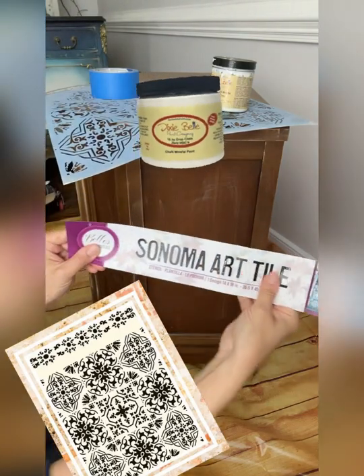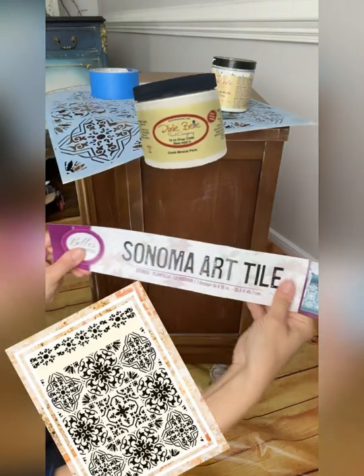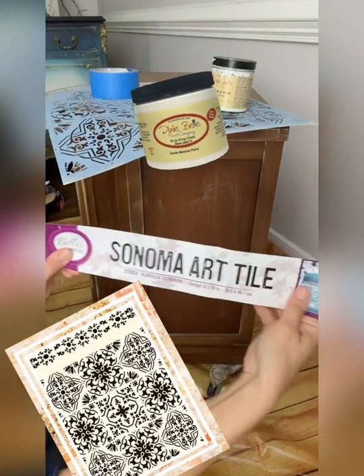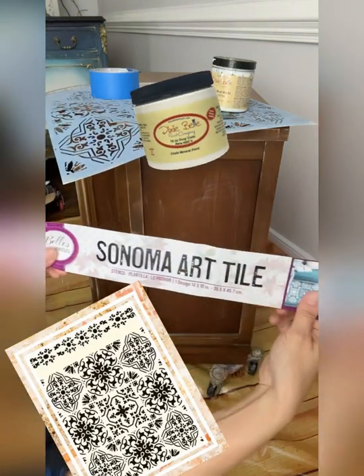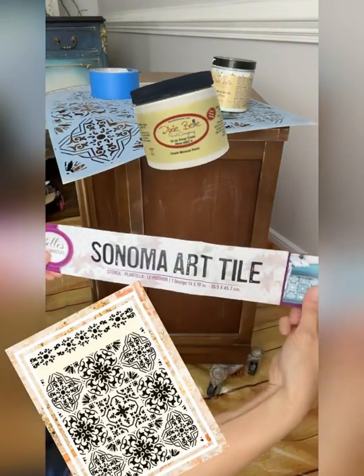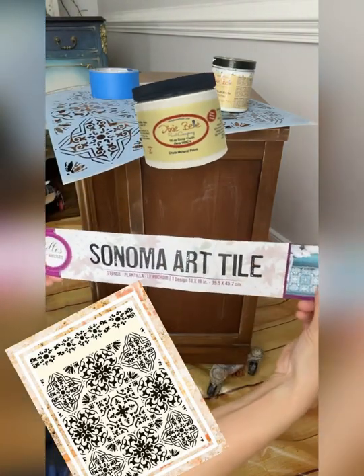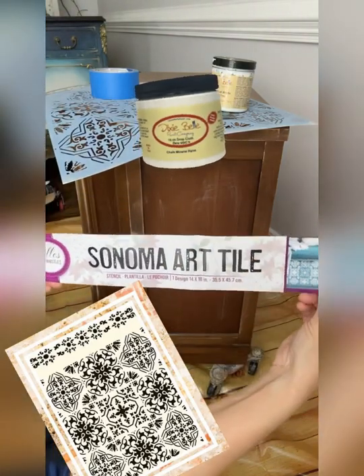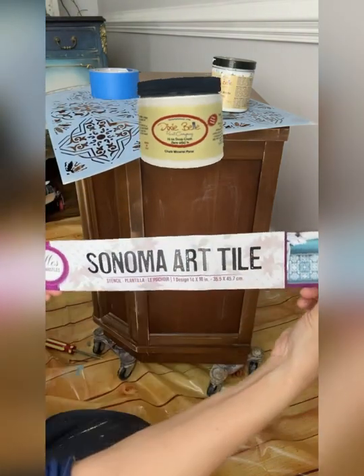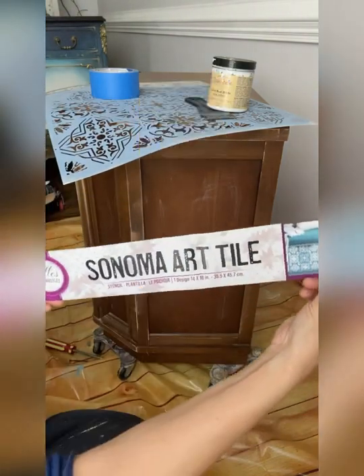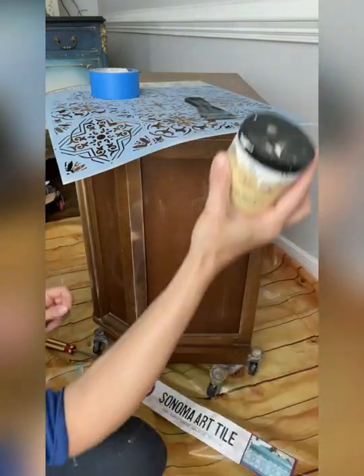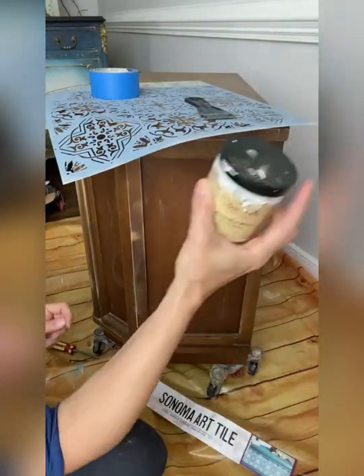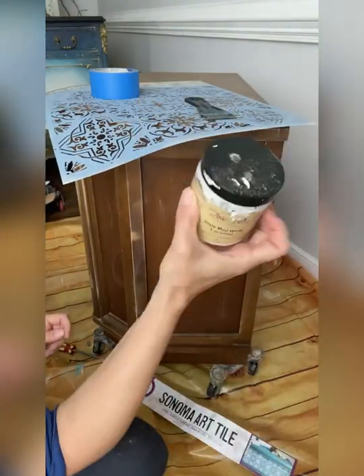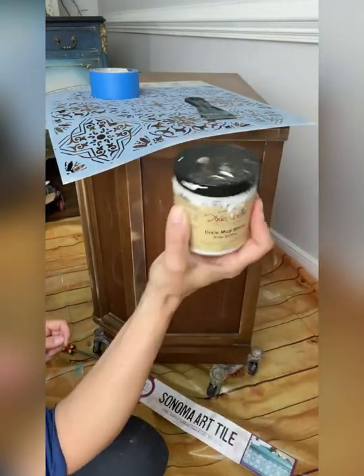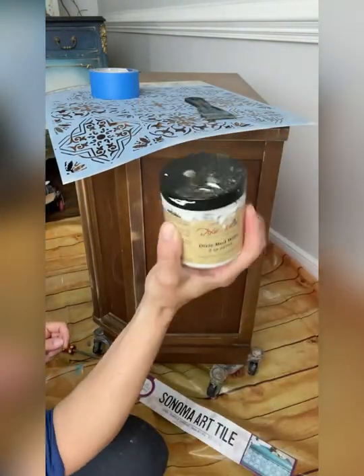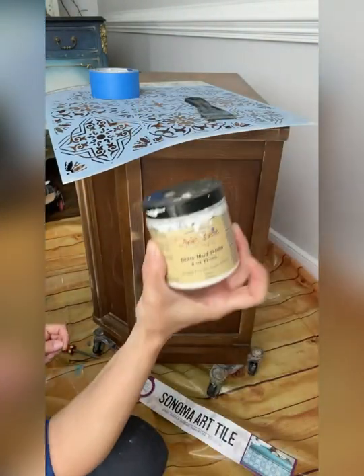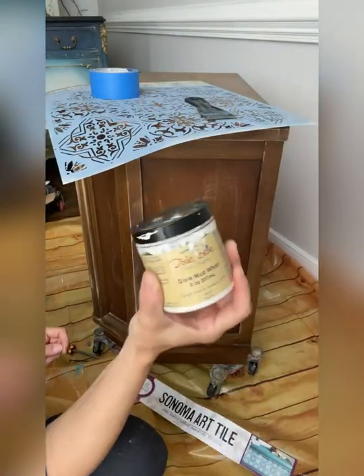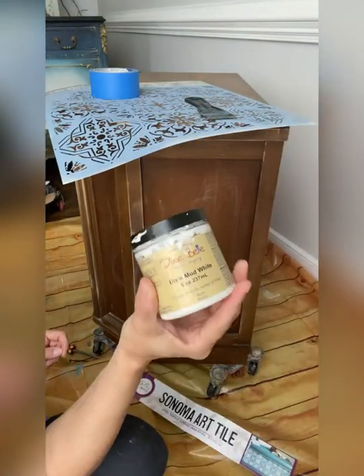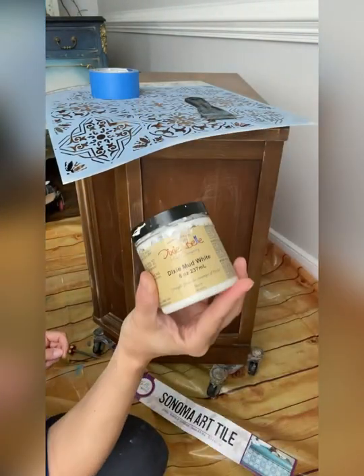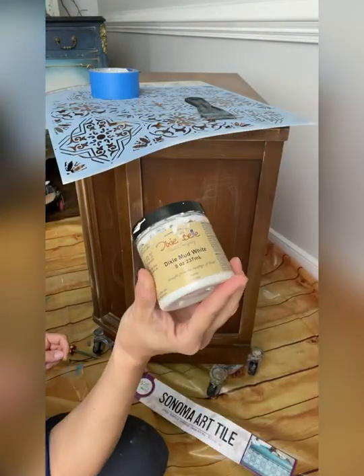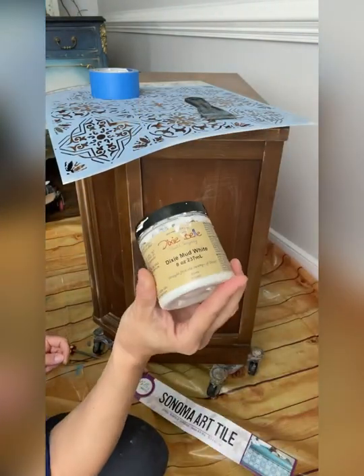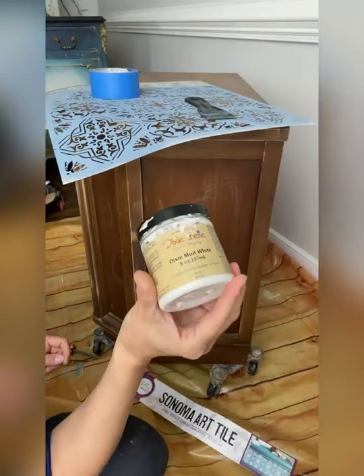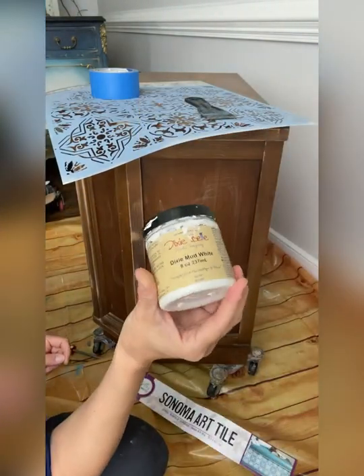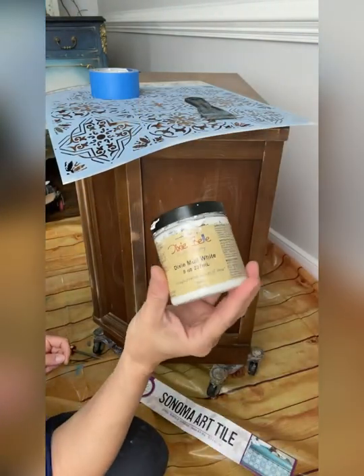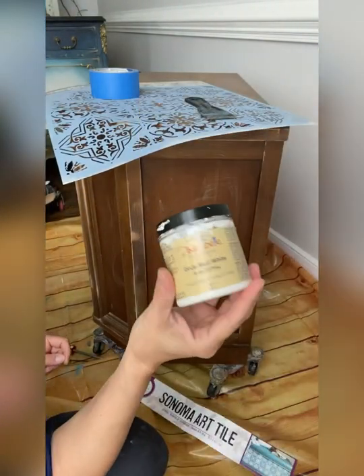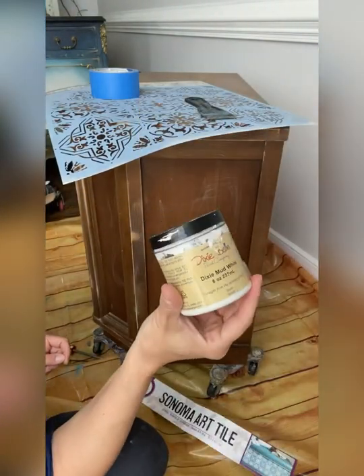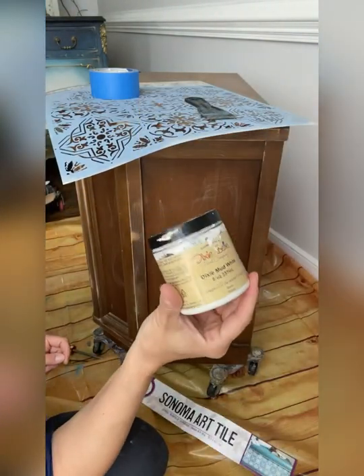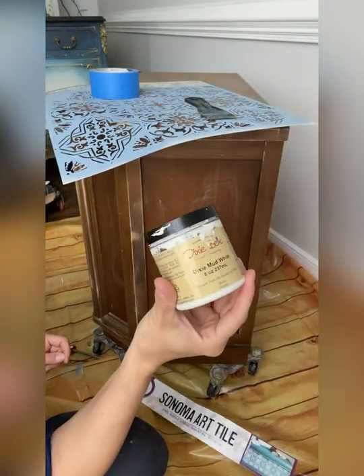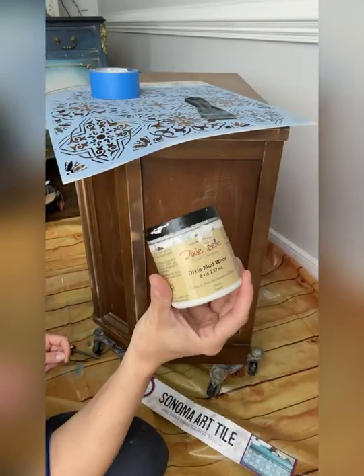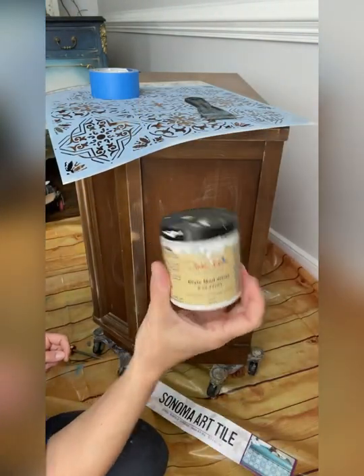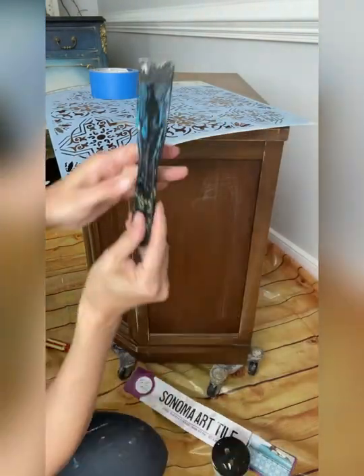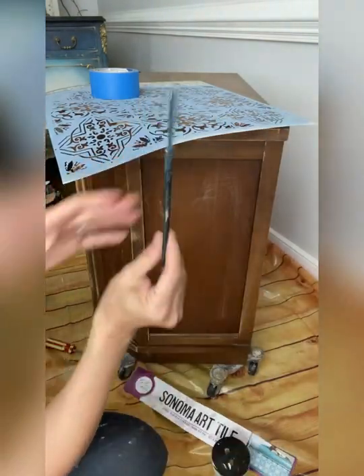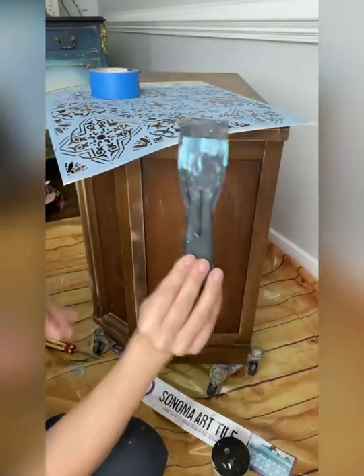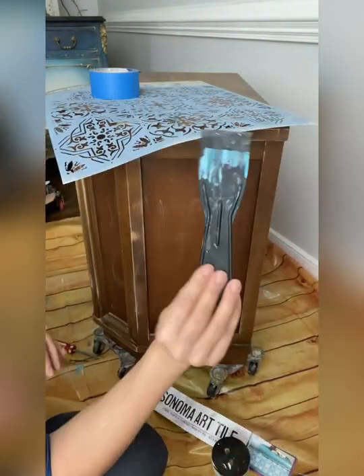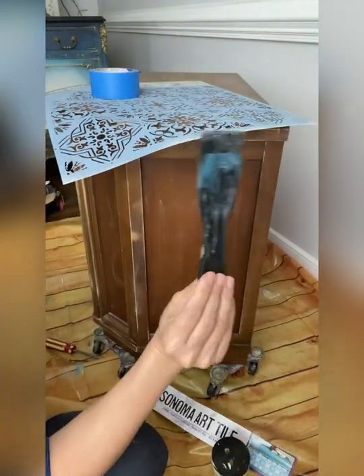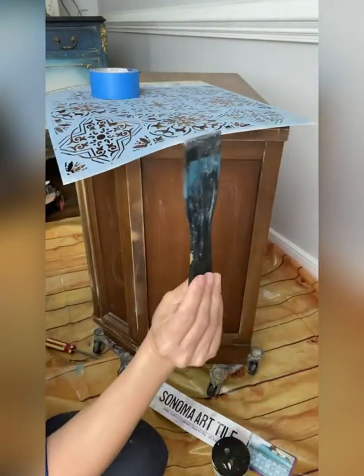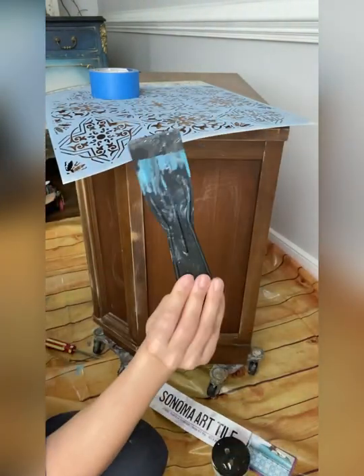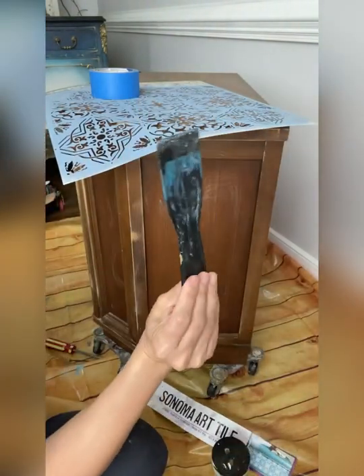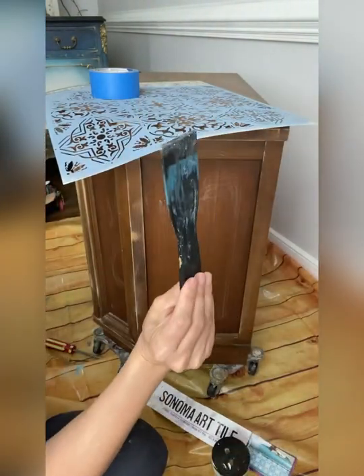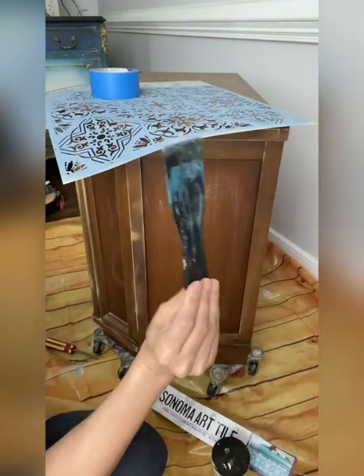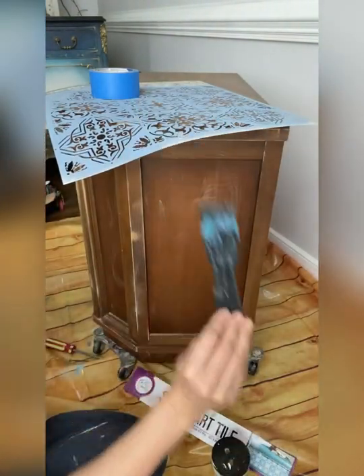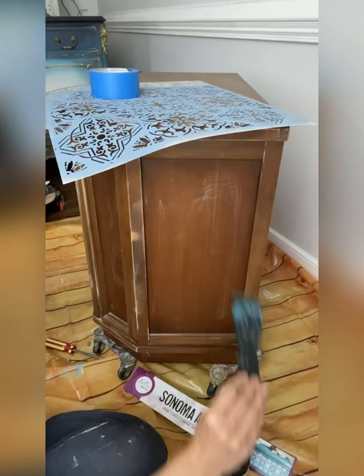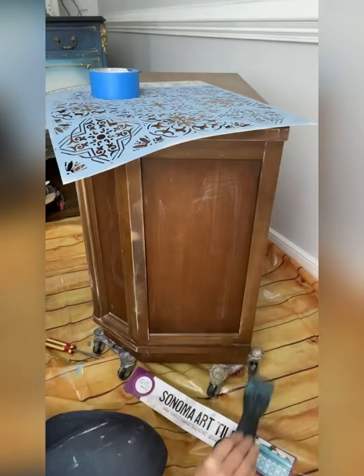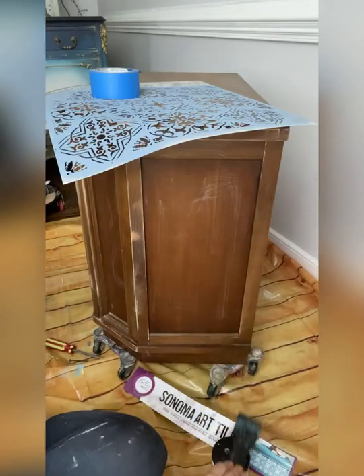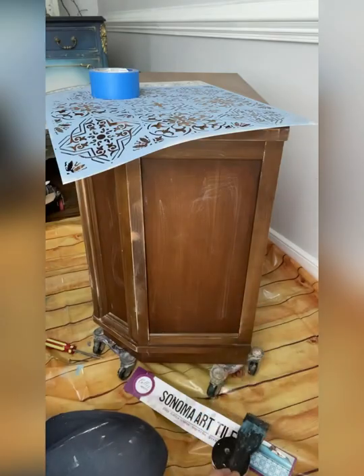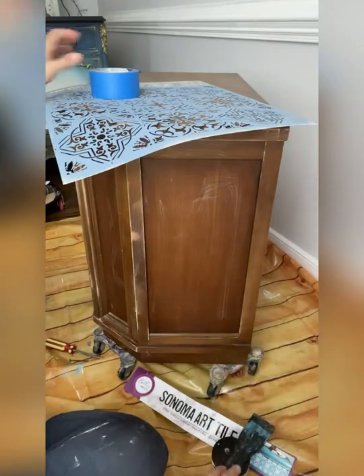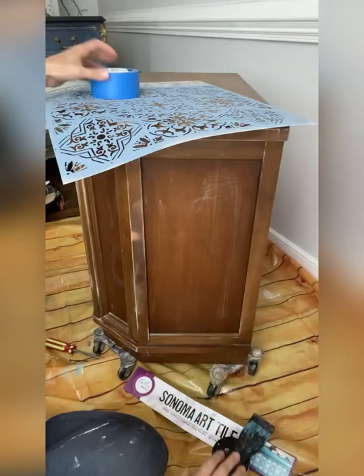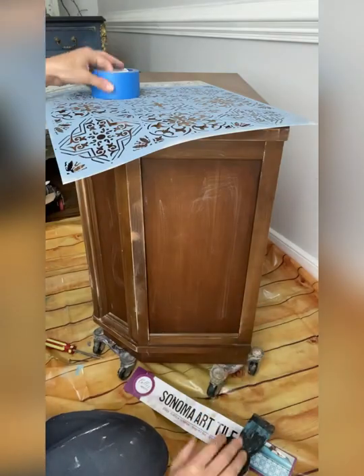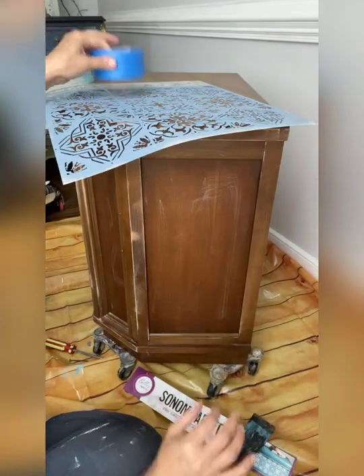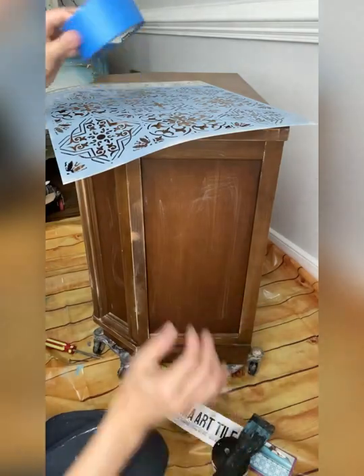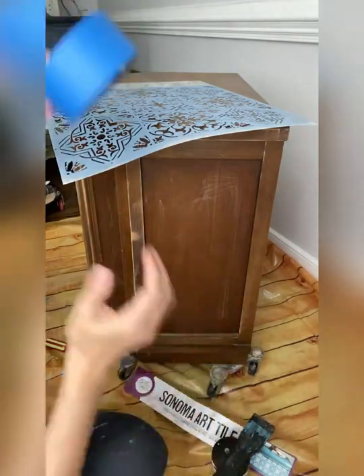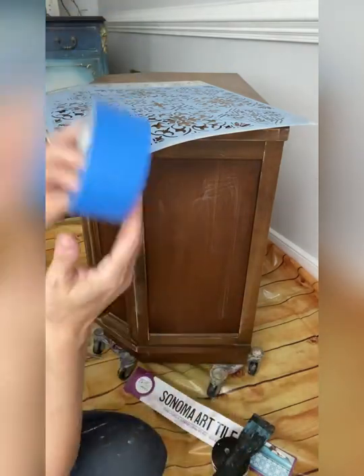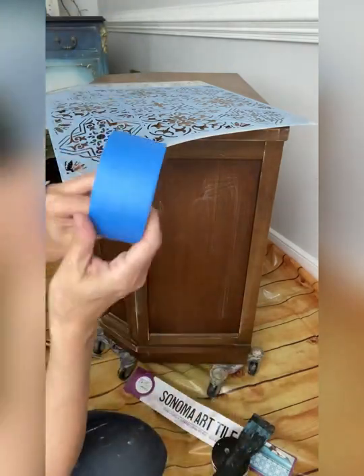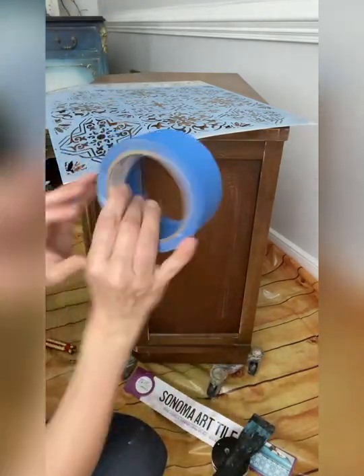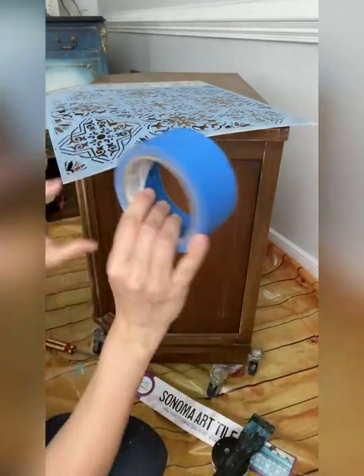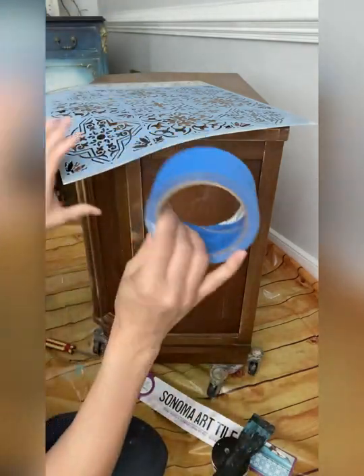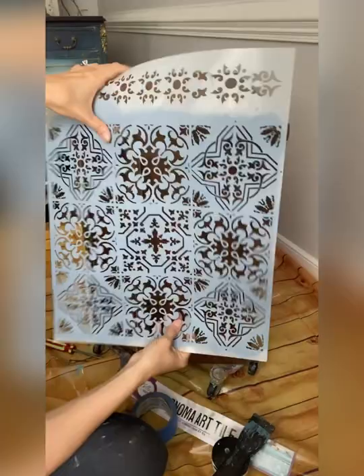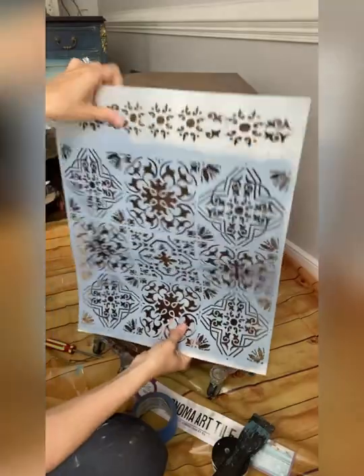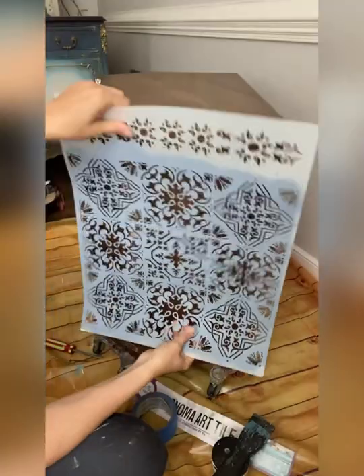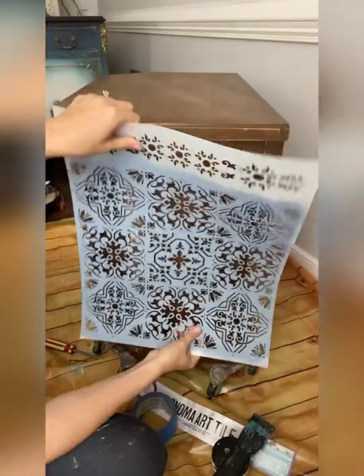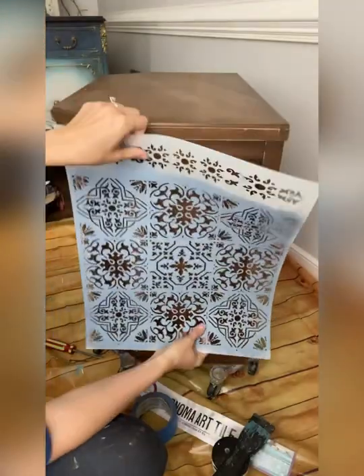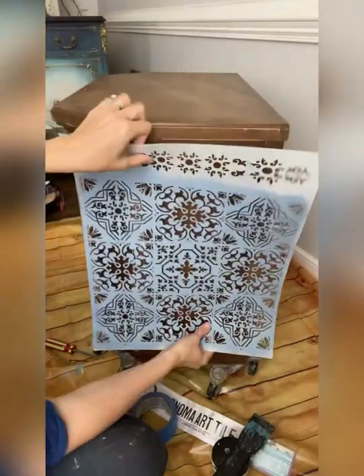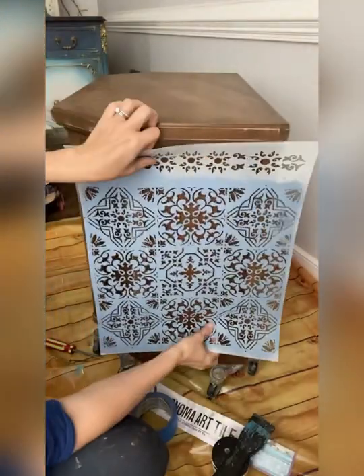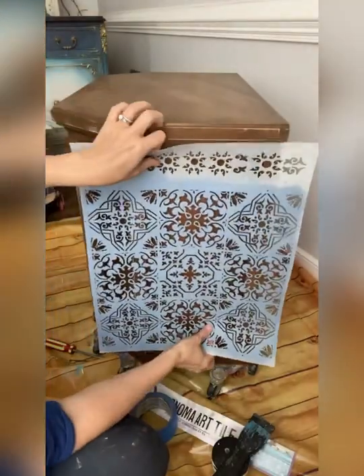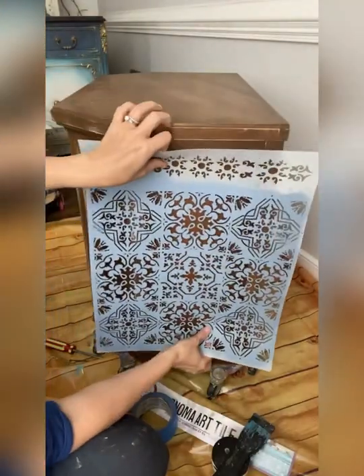Have you ever wanted to try a raised stencil? All you need is a little bit of Dixie Belle mud, a spatula, and some tape.